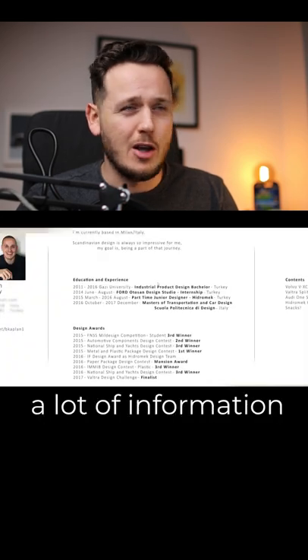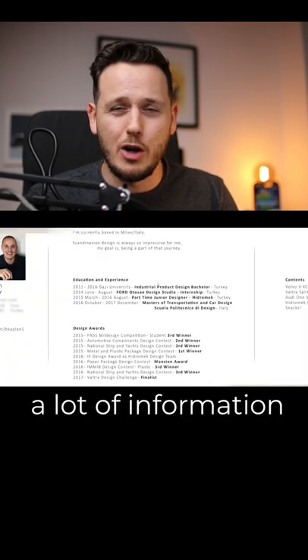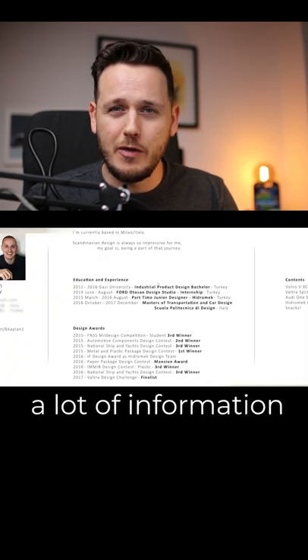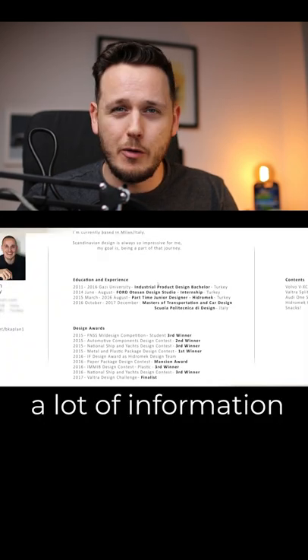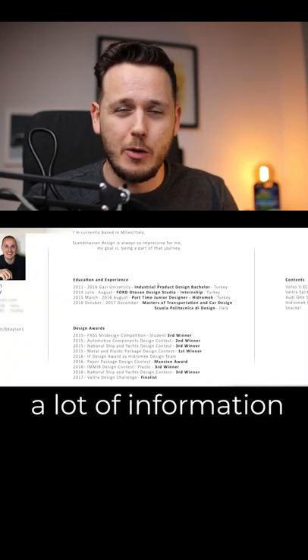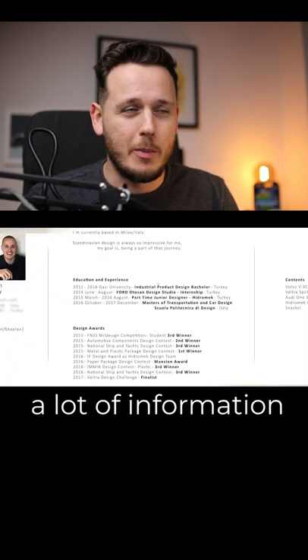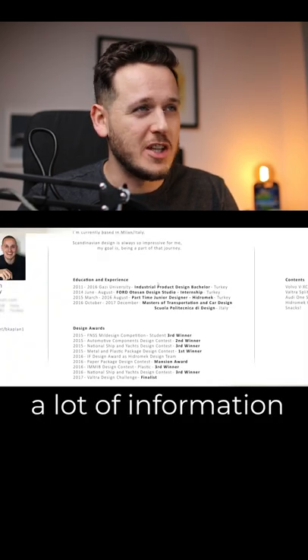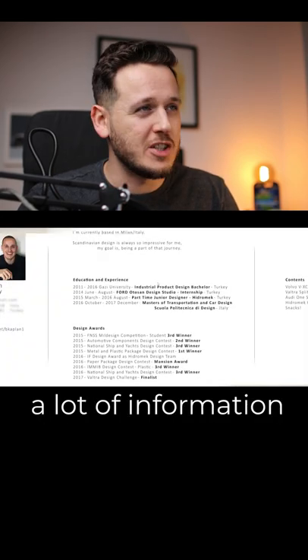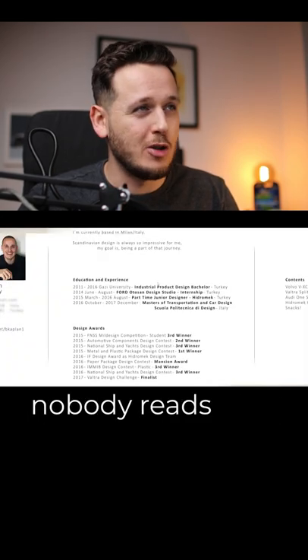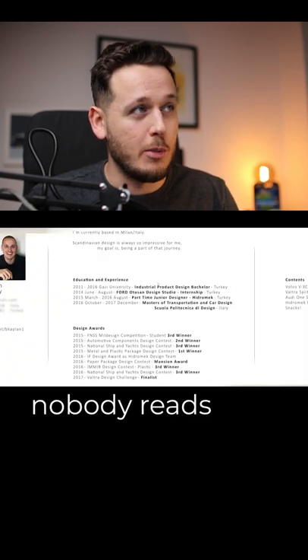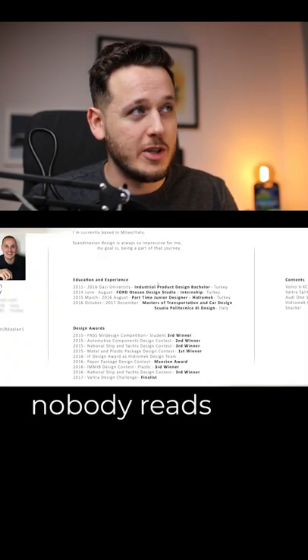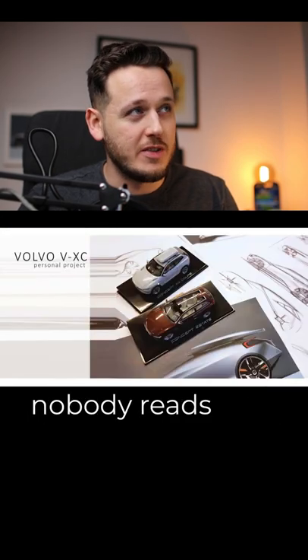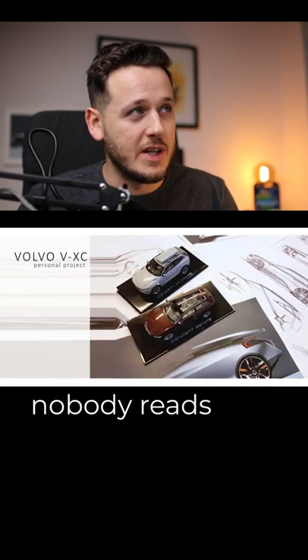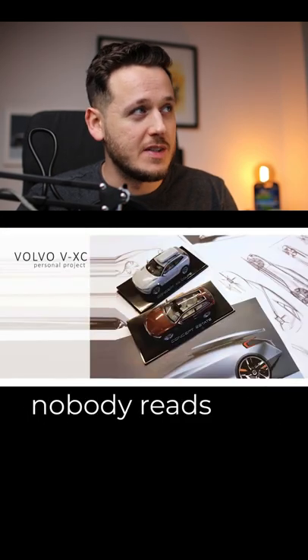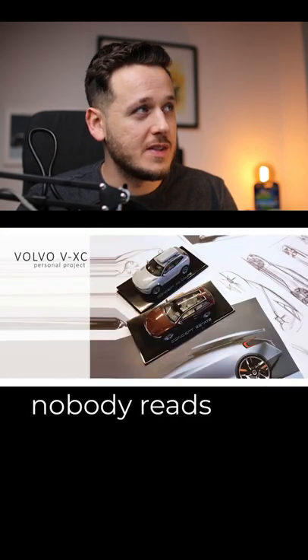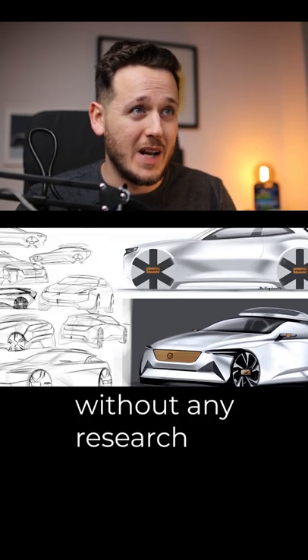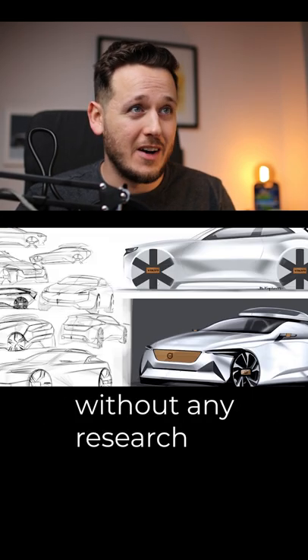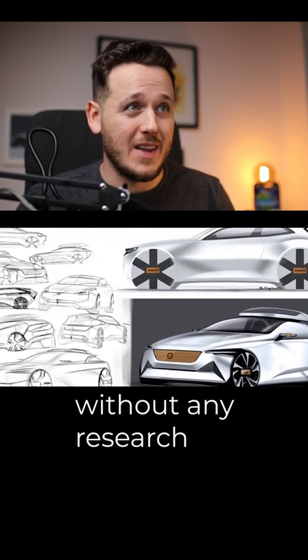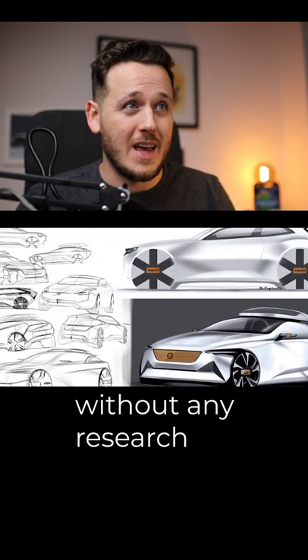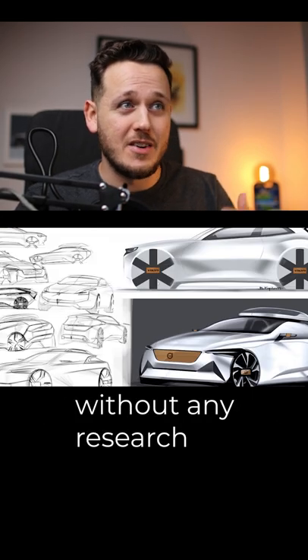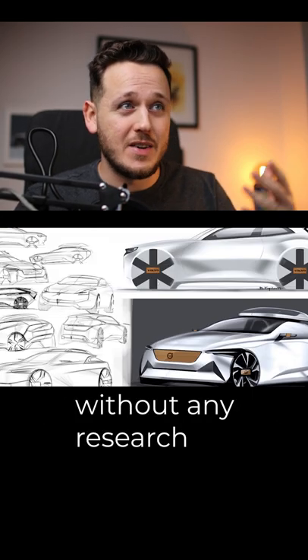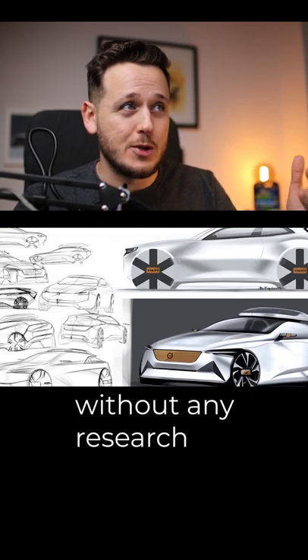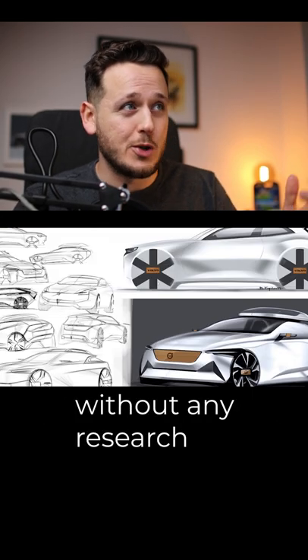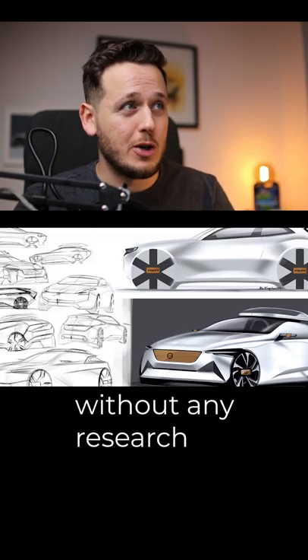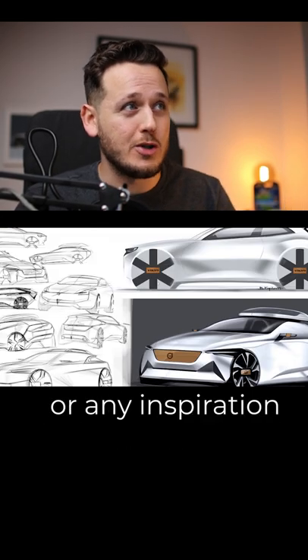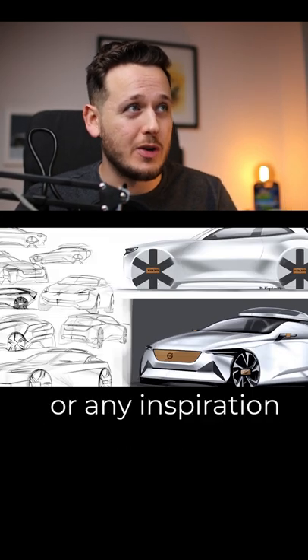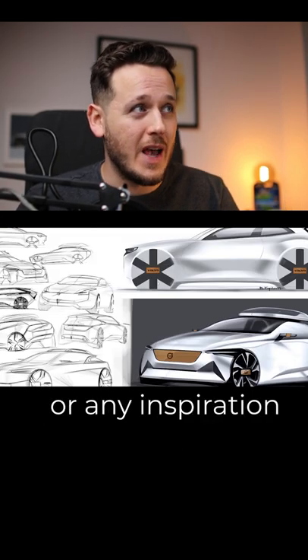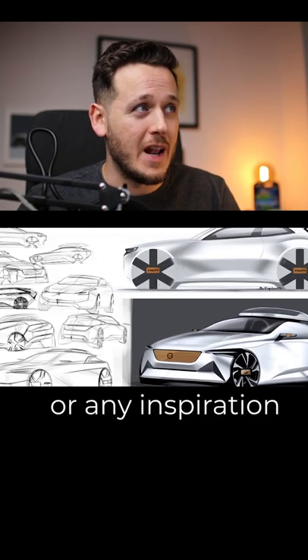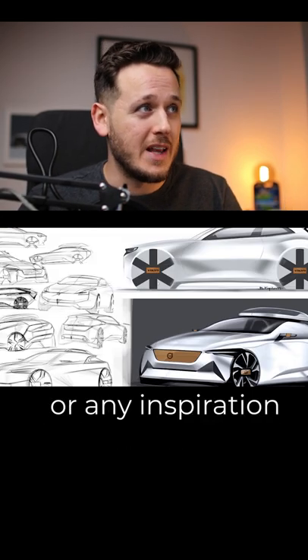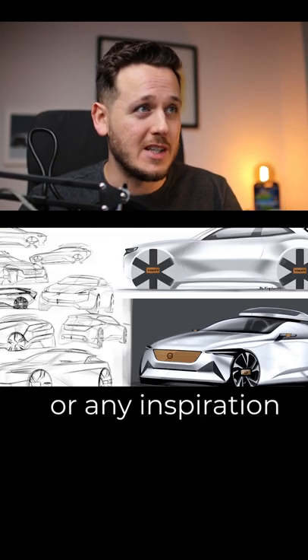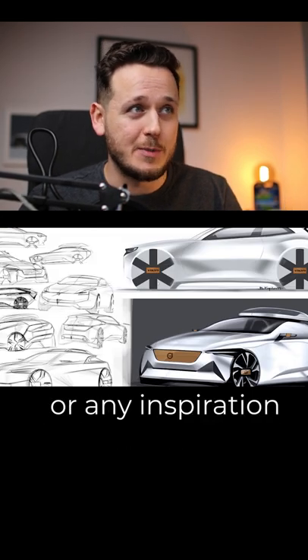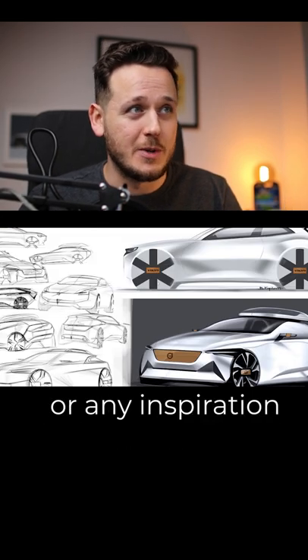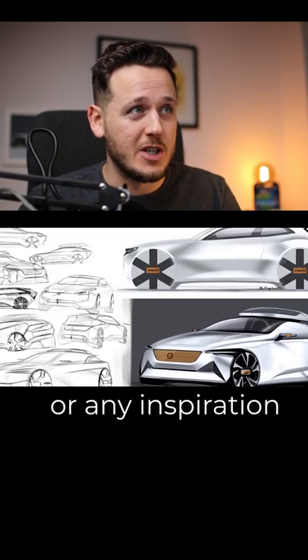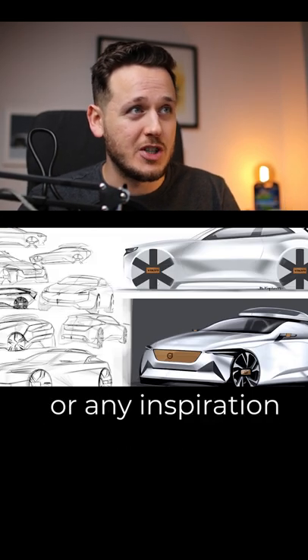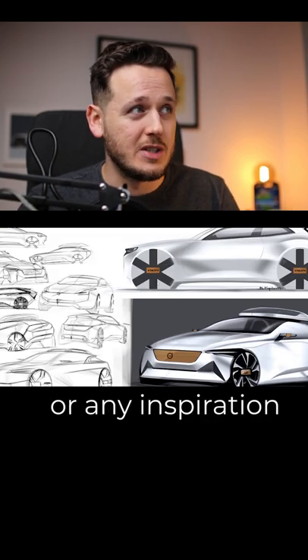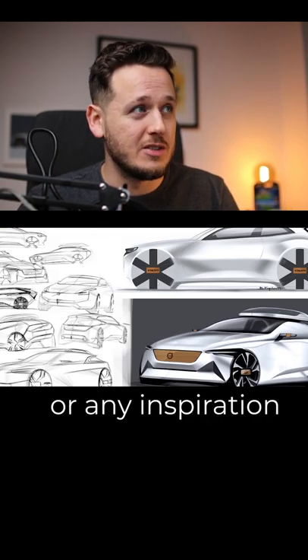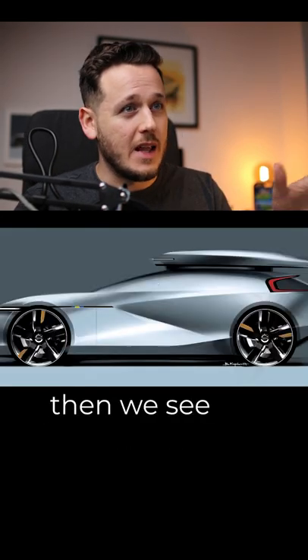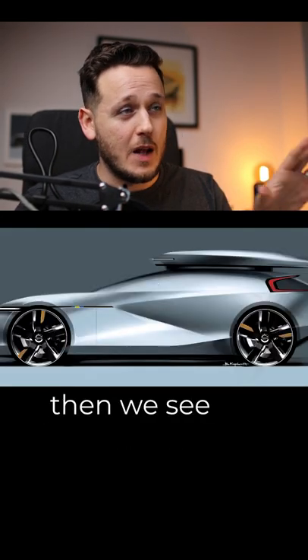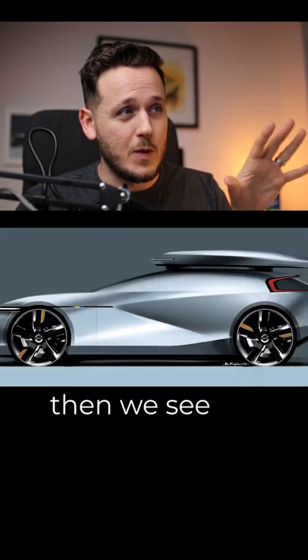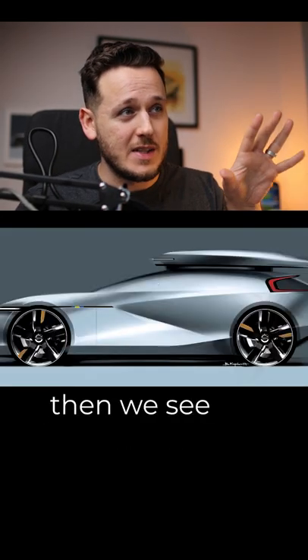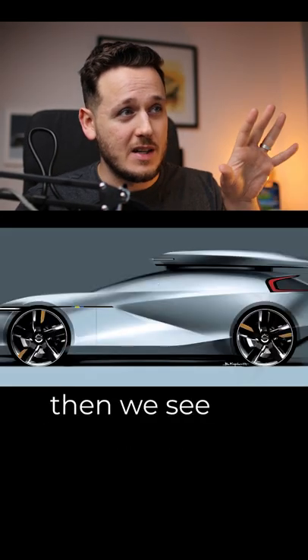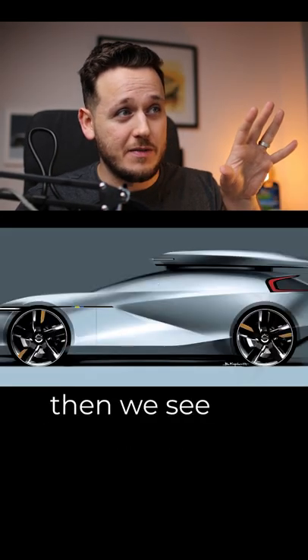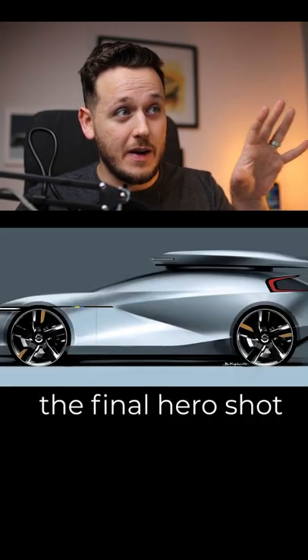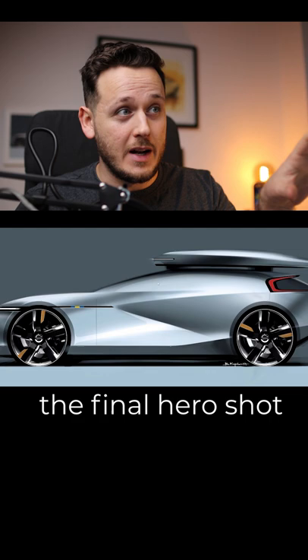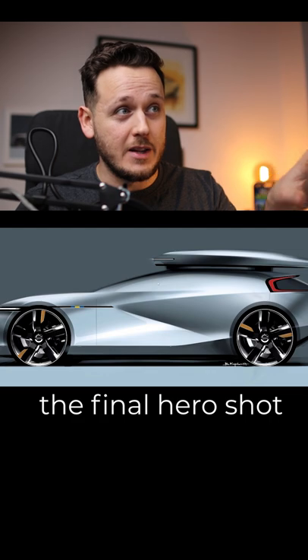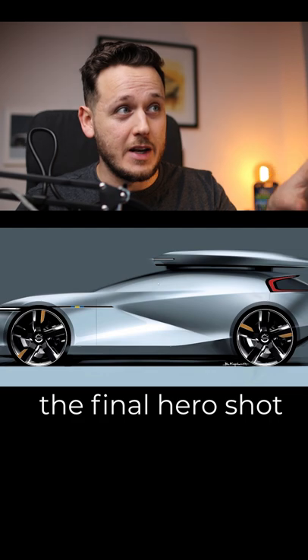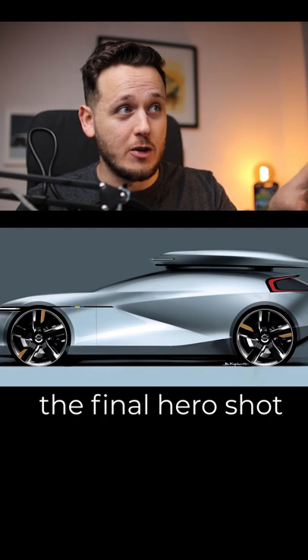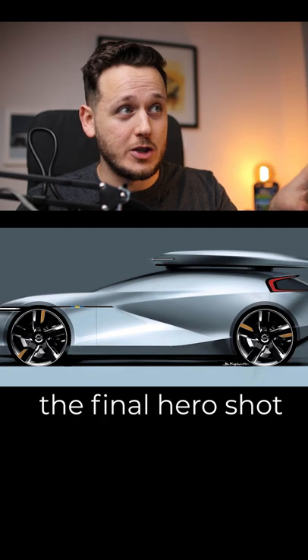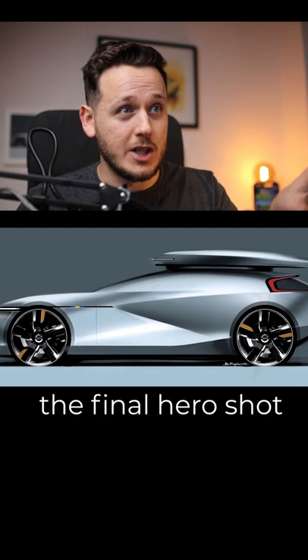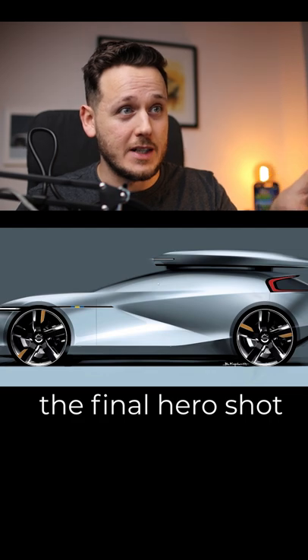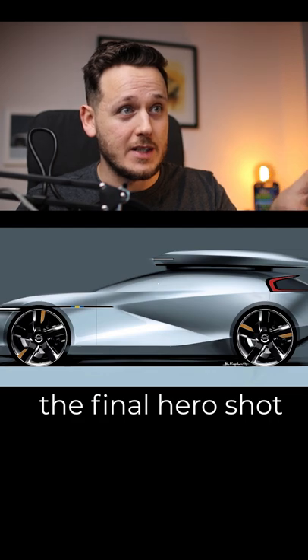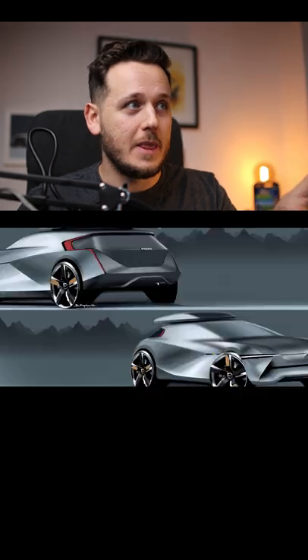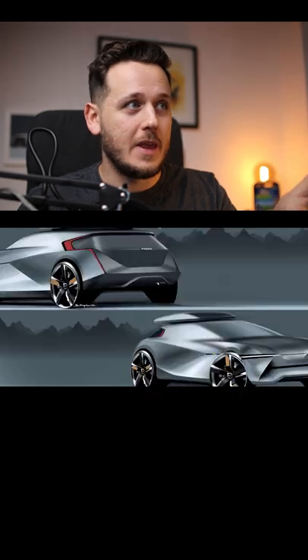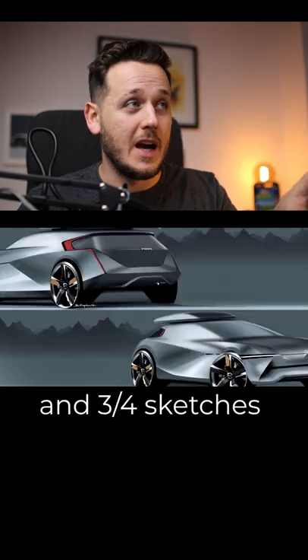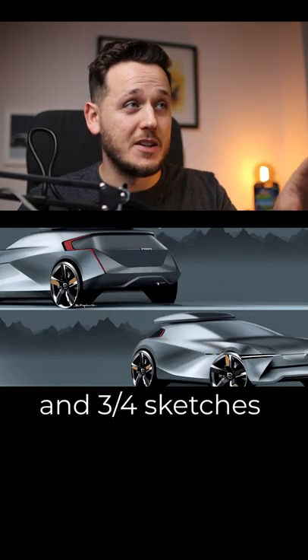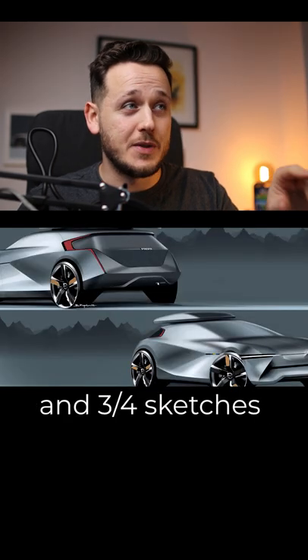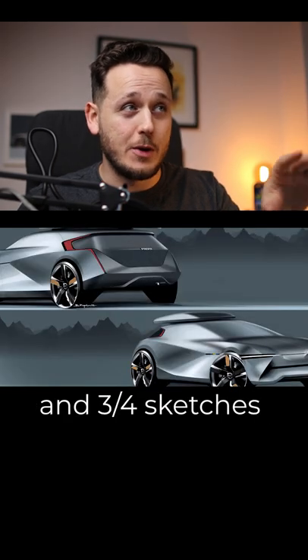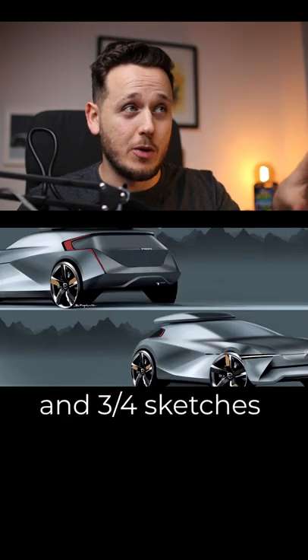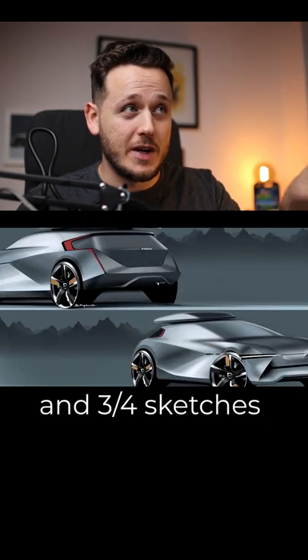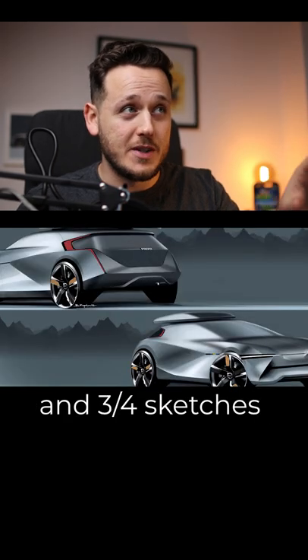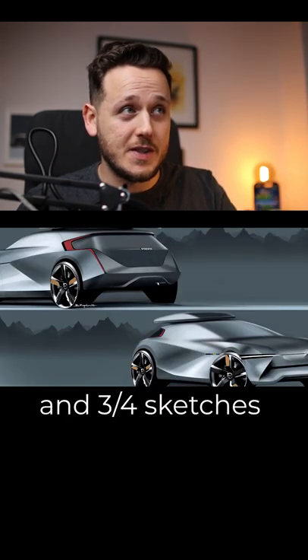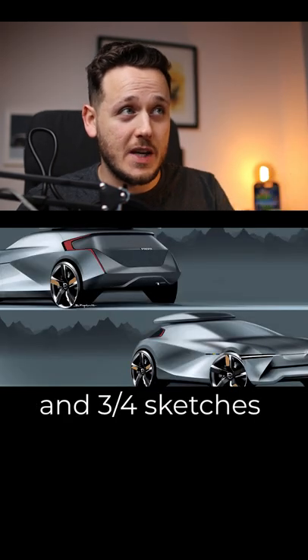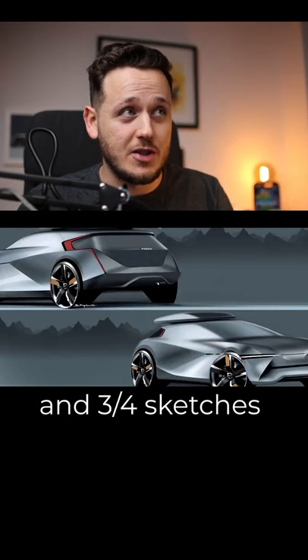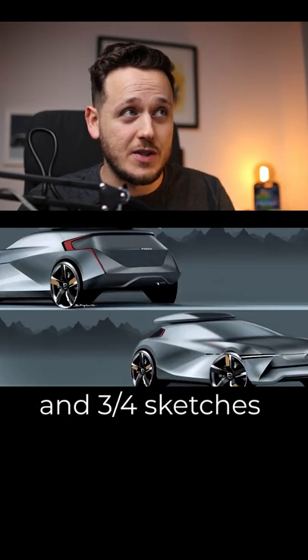A lot of information nobody reads, without any research or any inspiration. Then we see the final hero shot and three-quarter sketches.